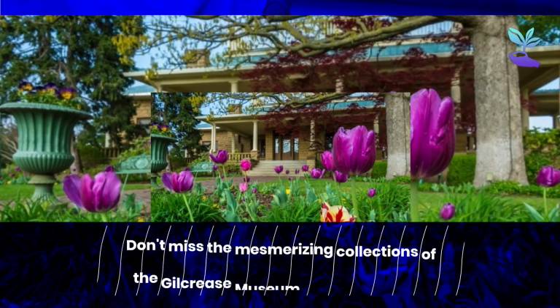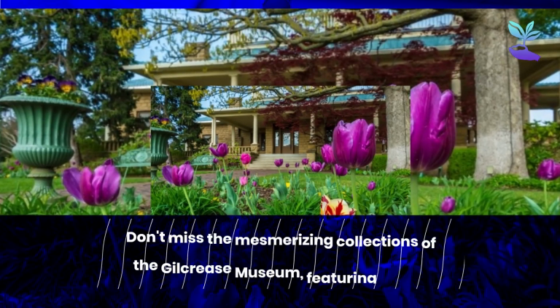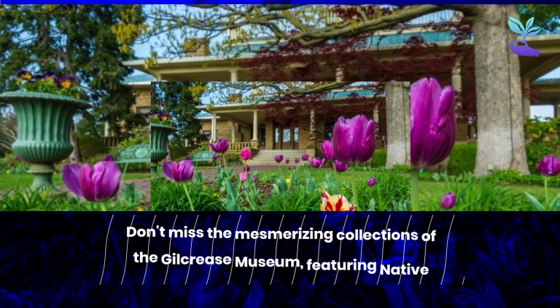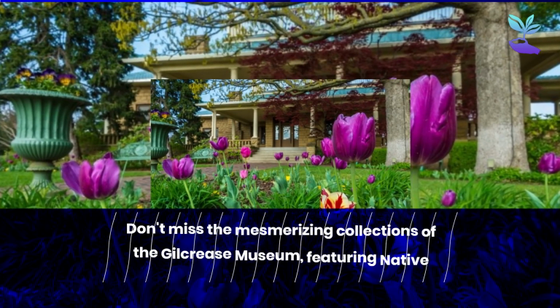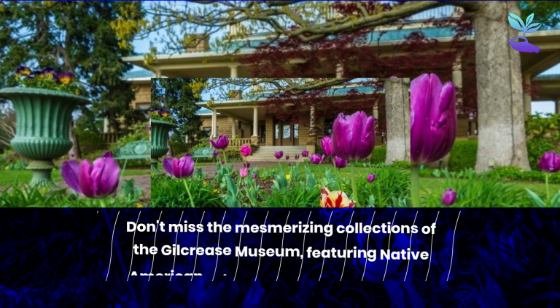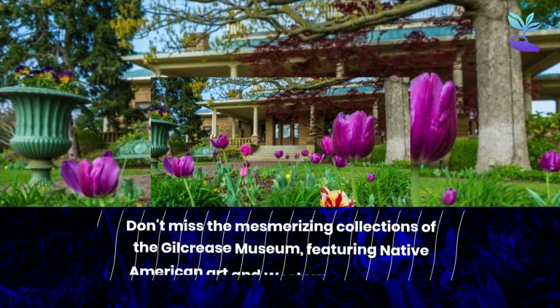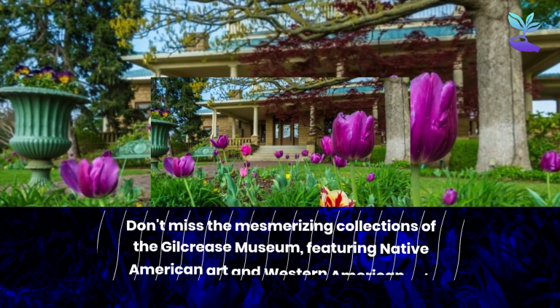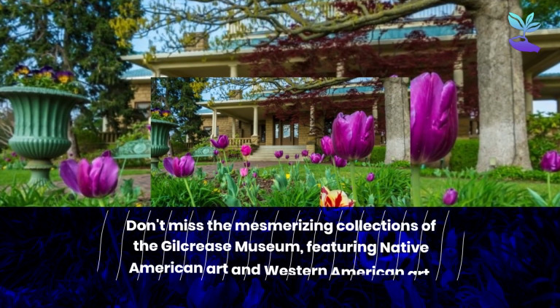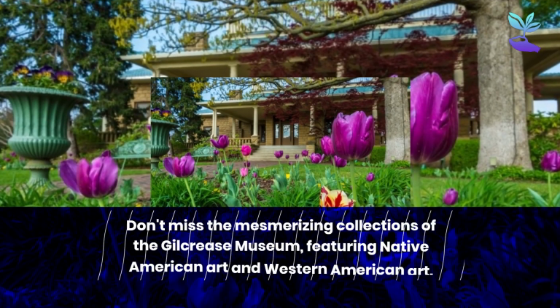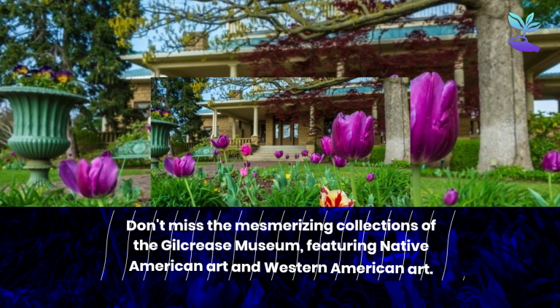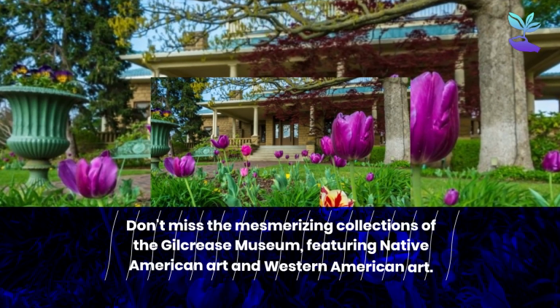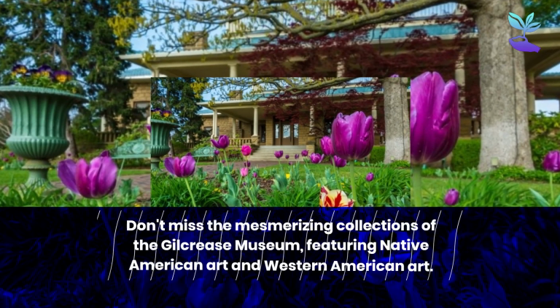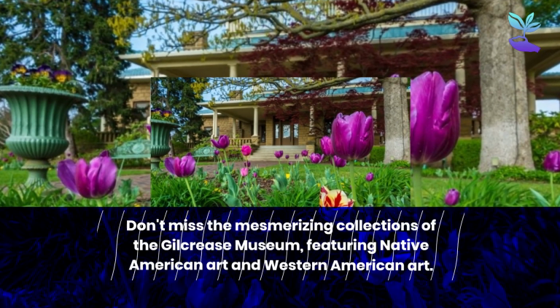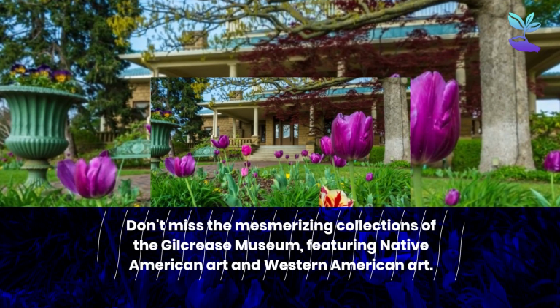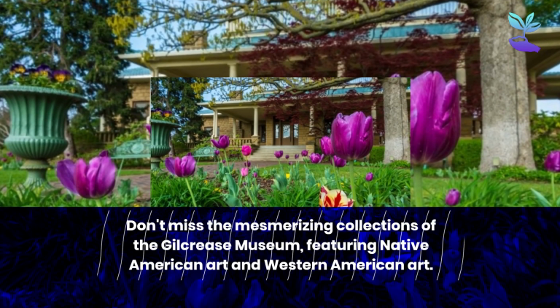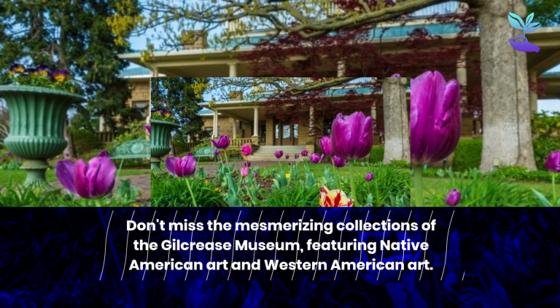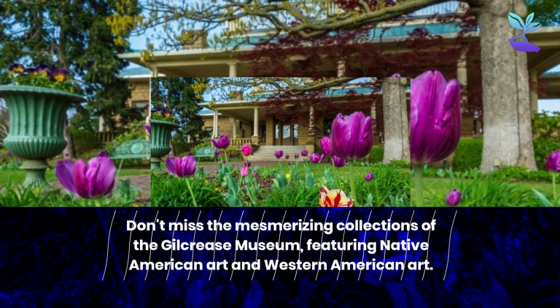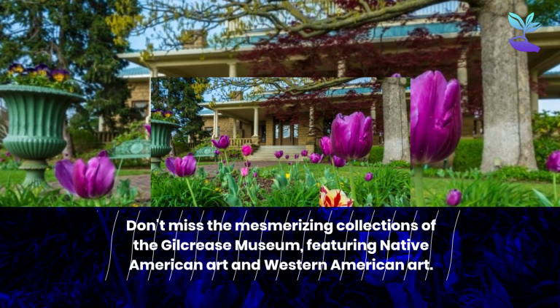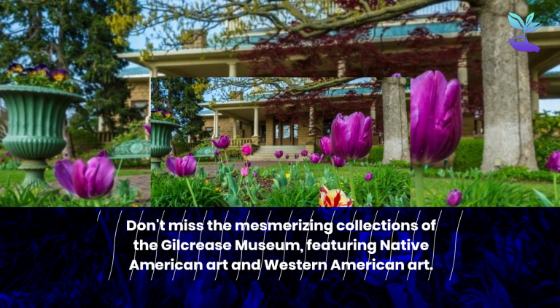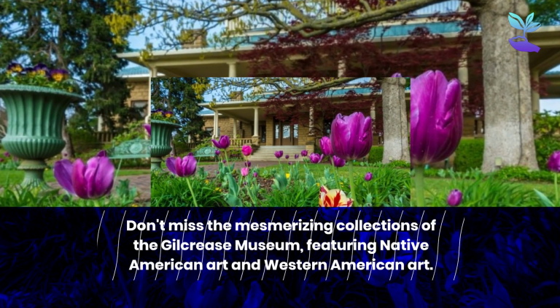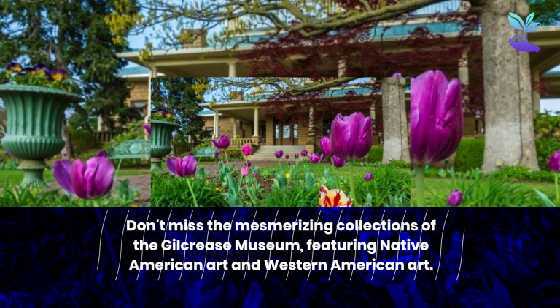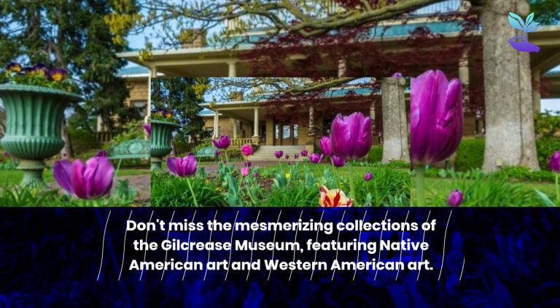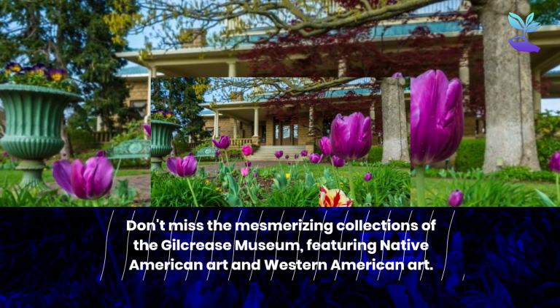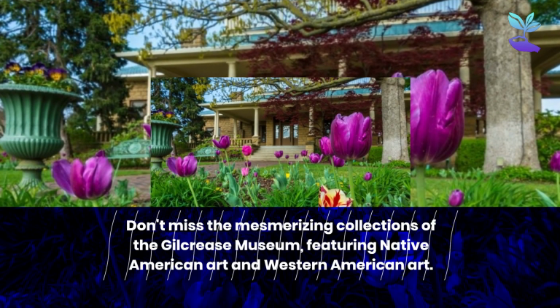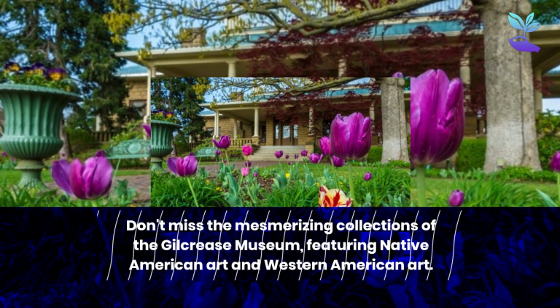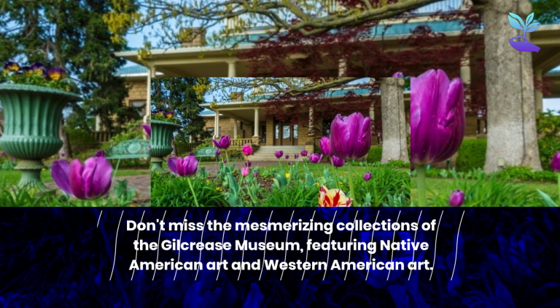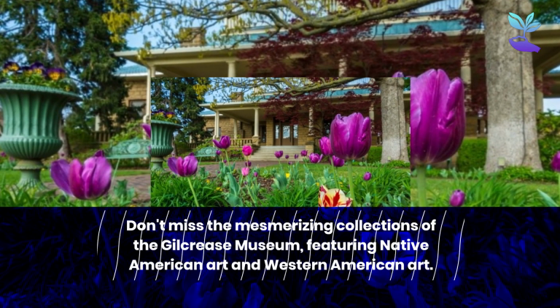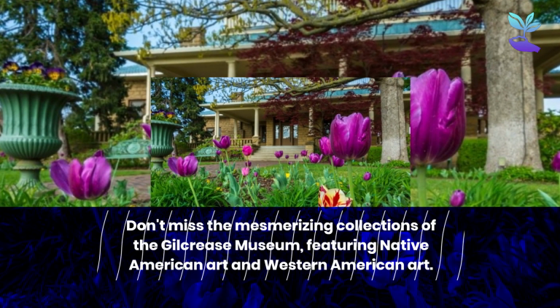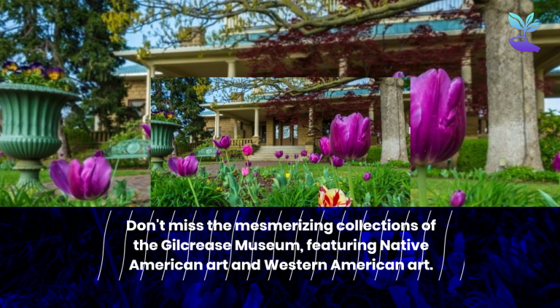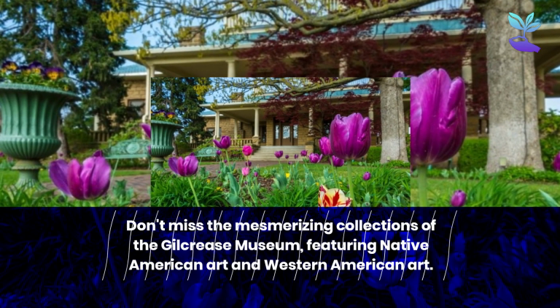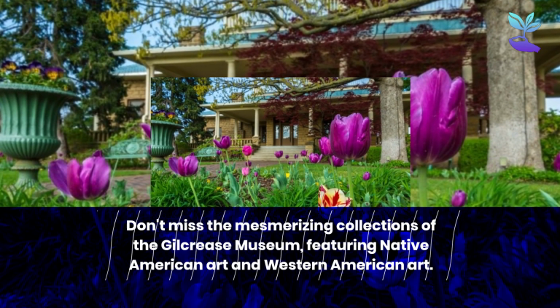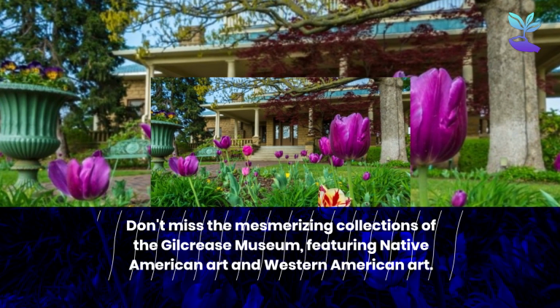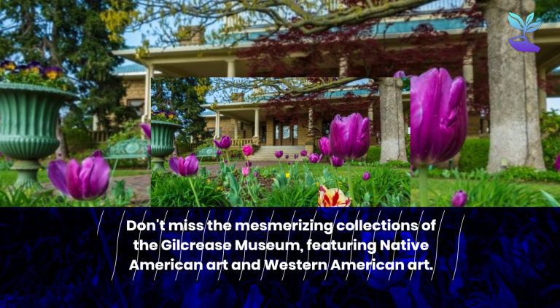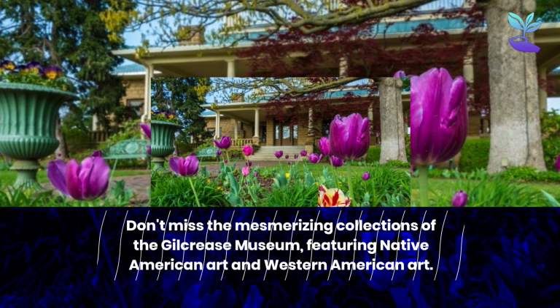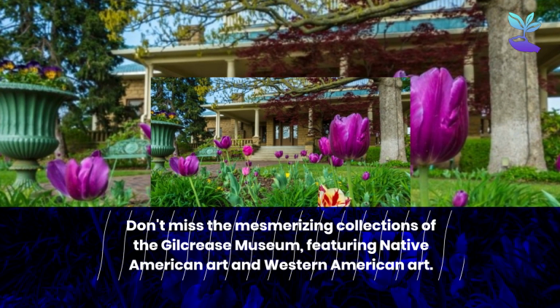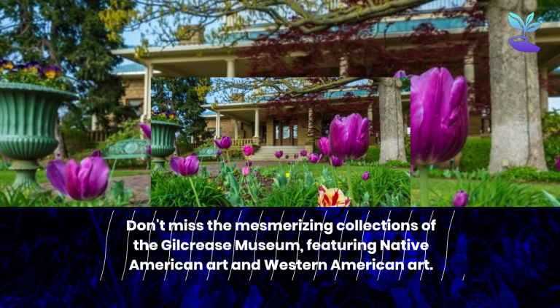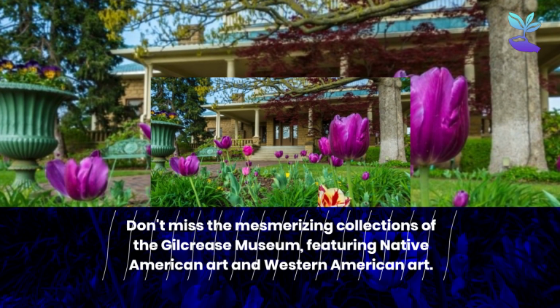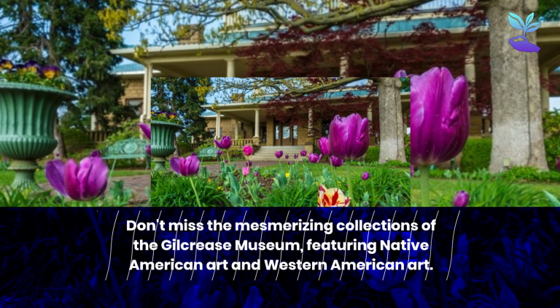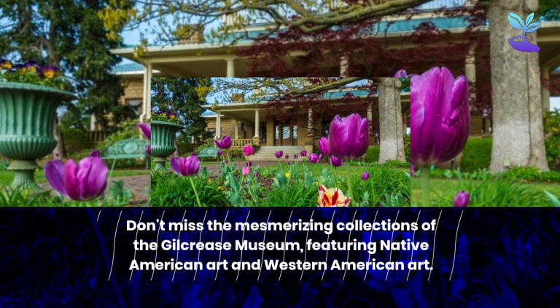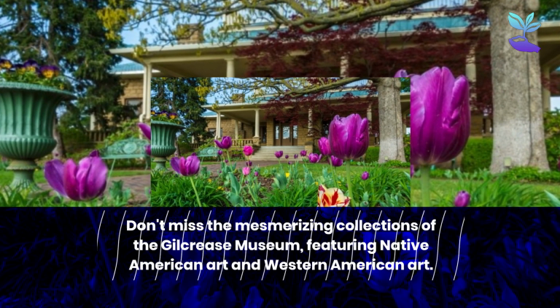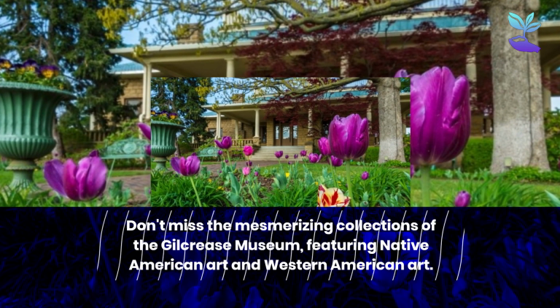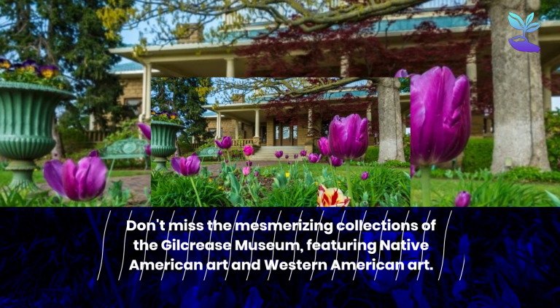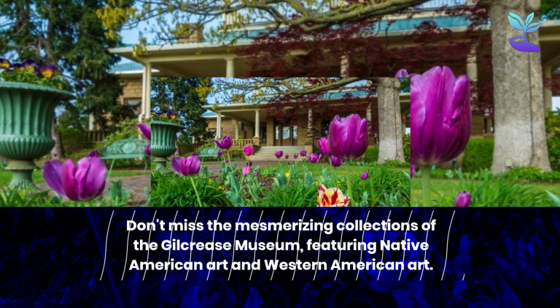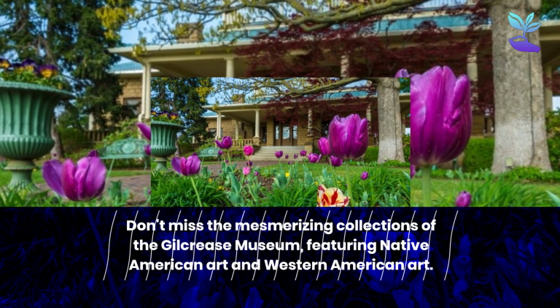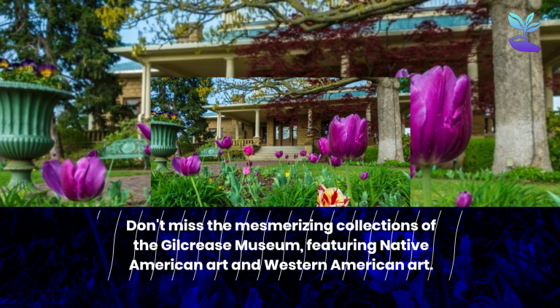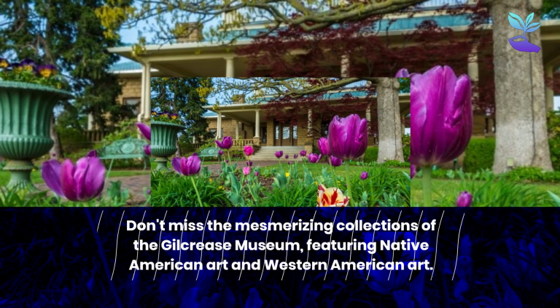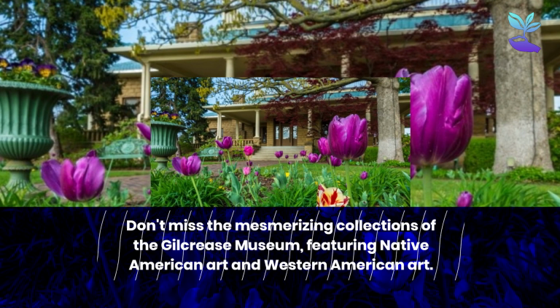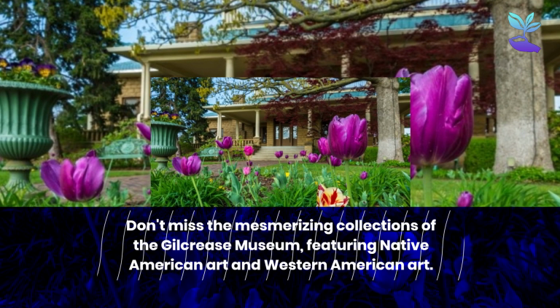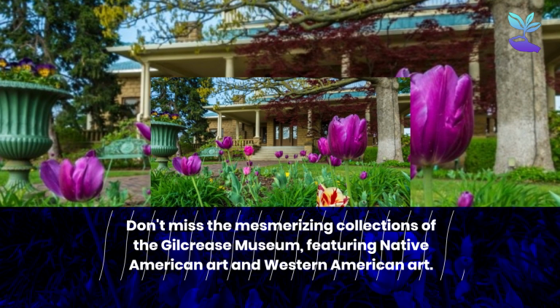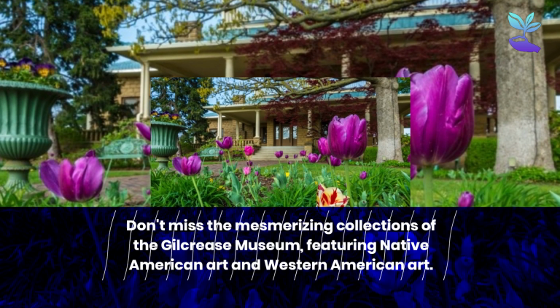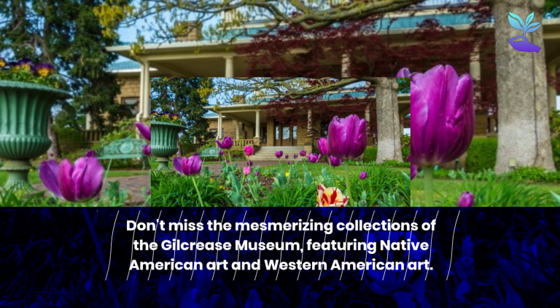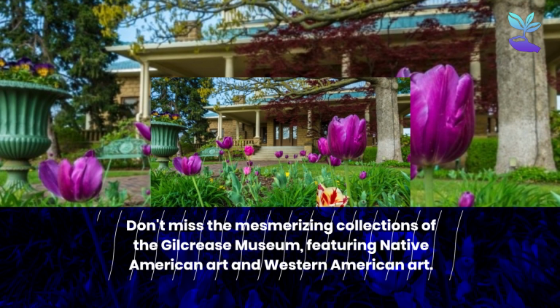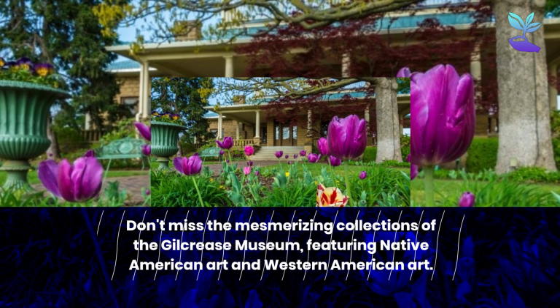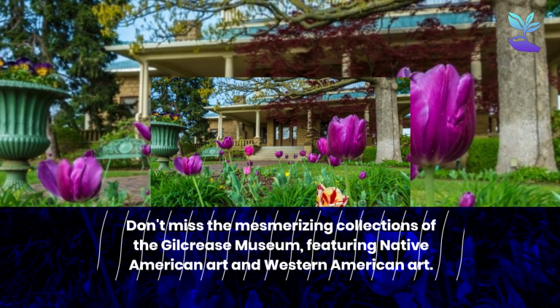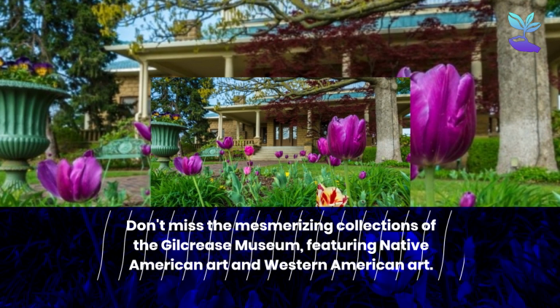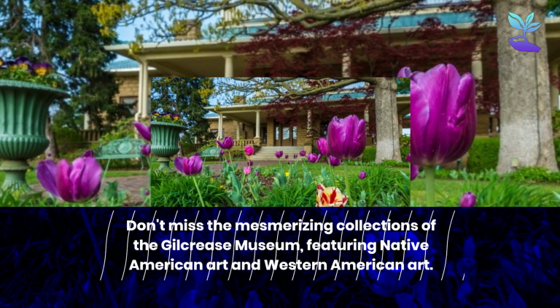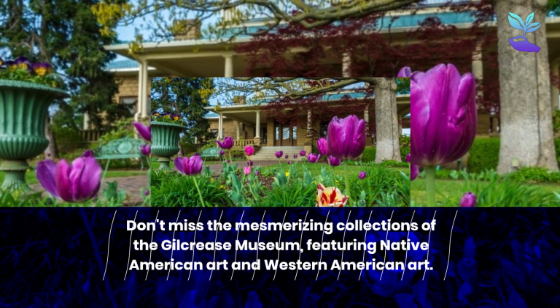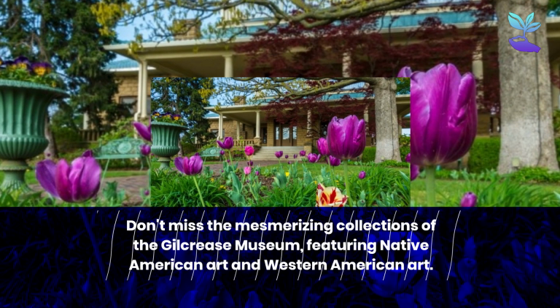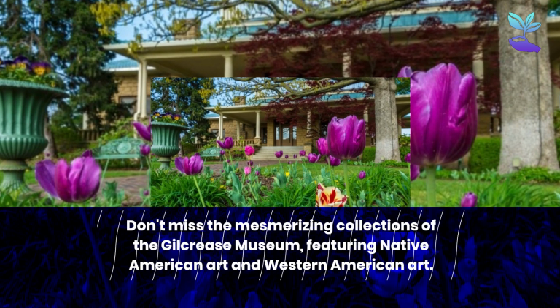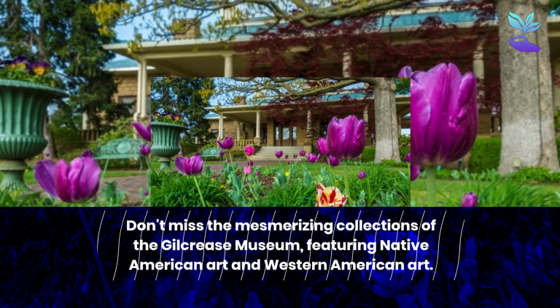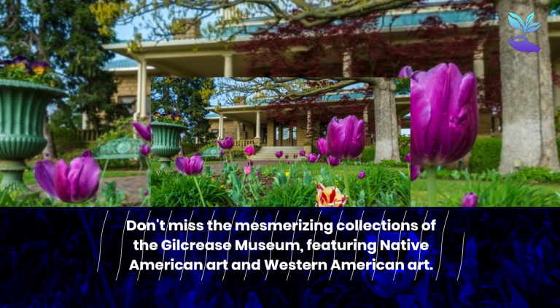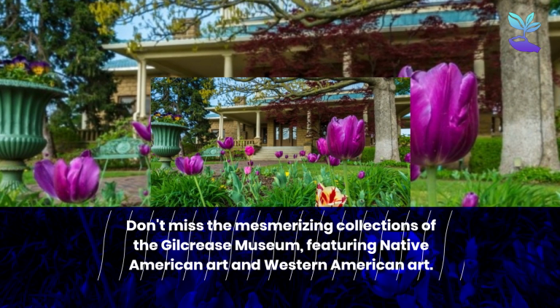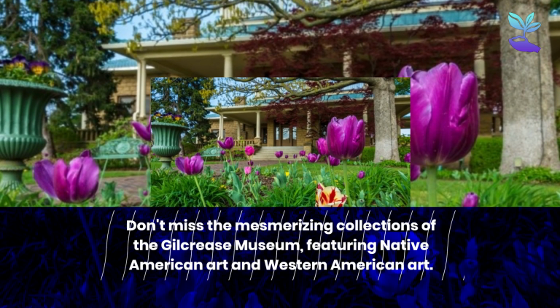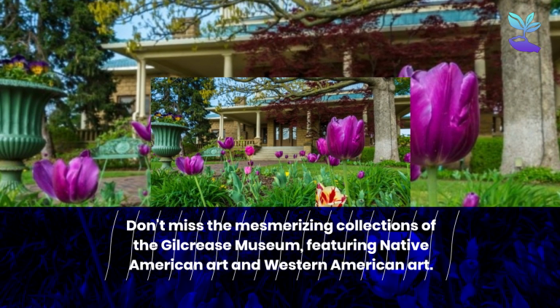Don't miss the mesmerizing collections of the Gilcrease Museum, featuring Native American art and Western American art.